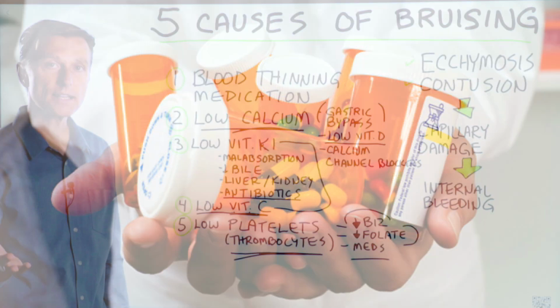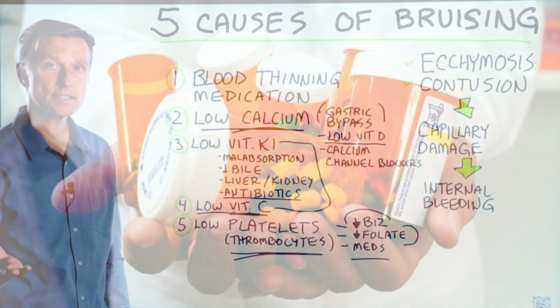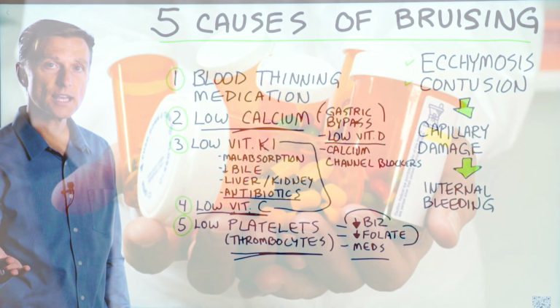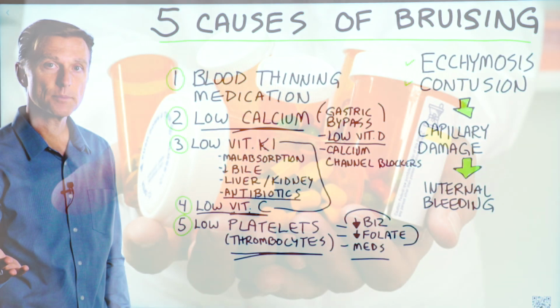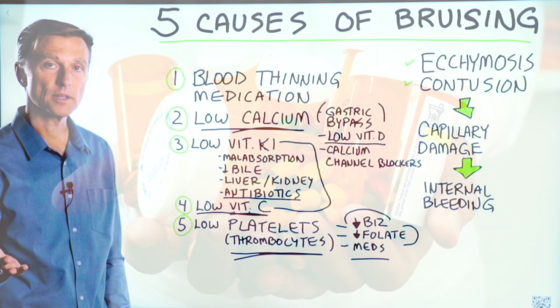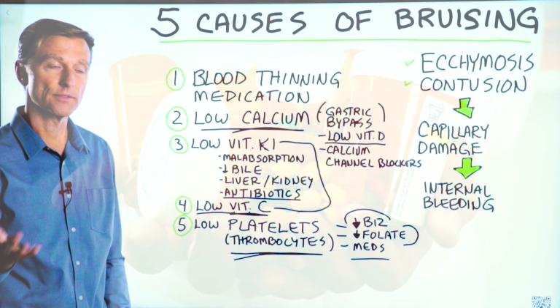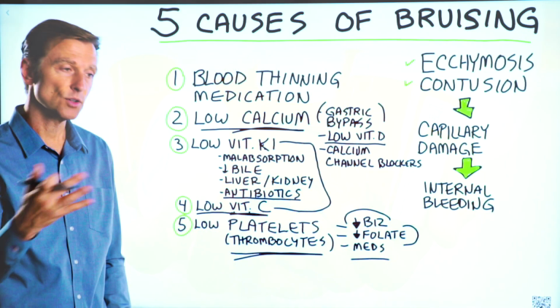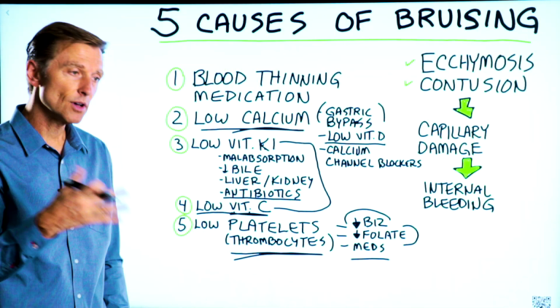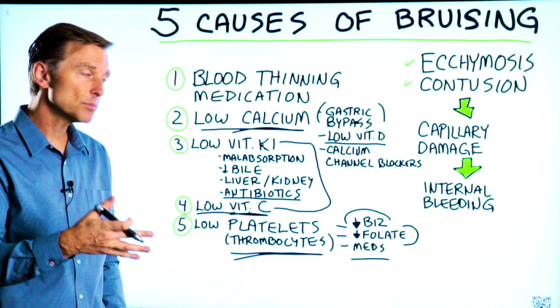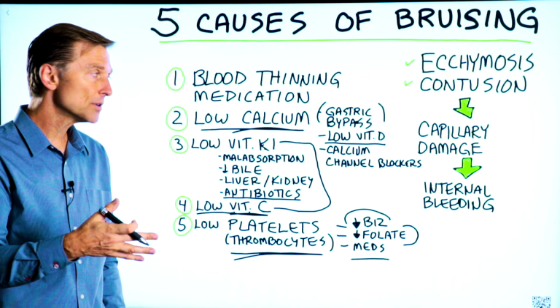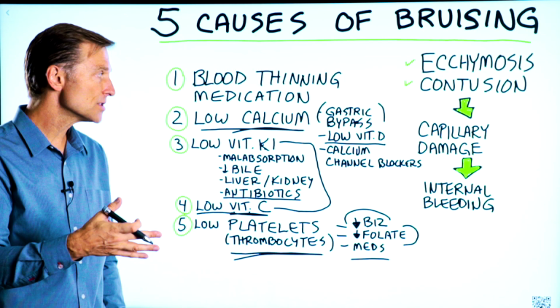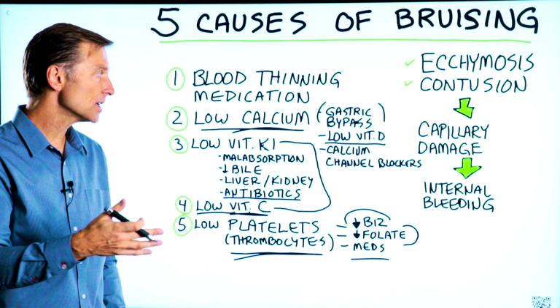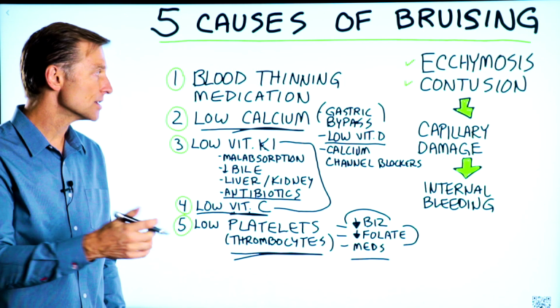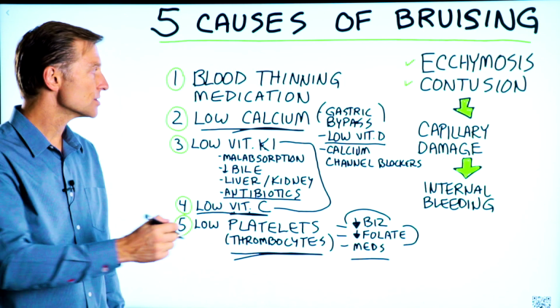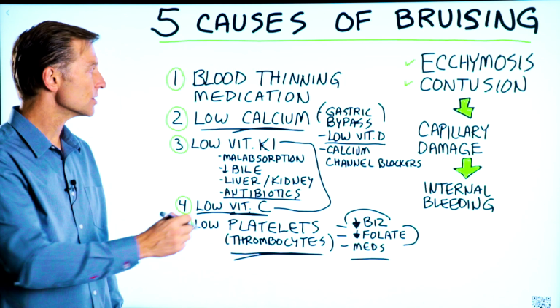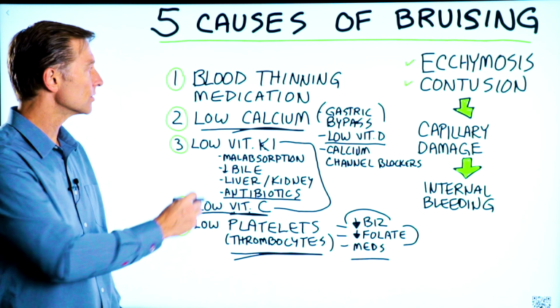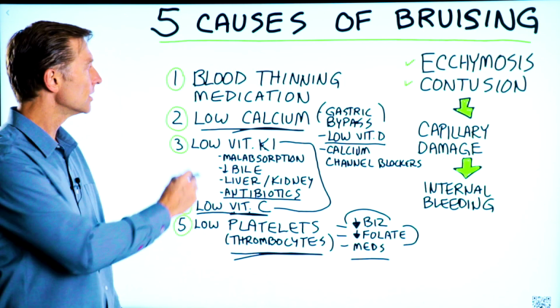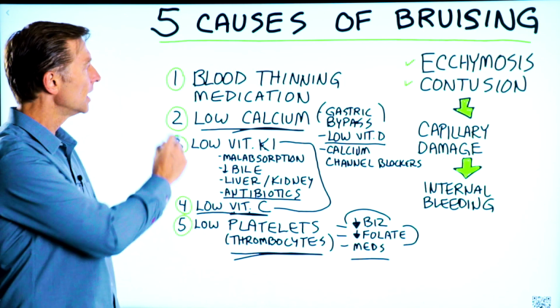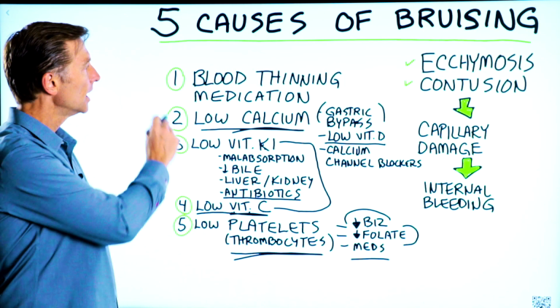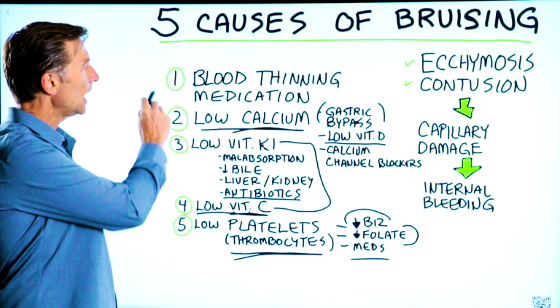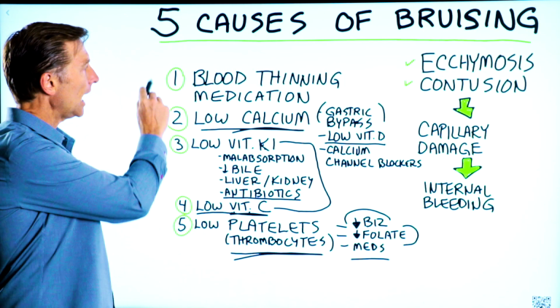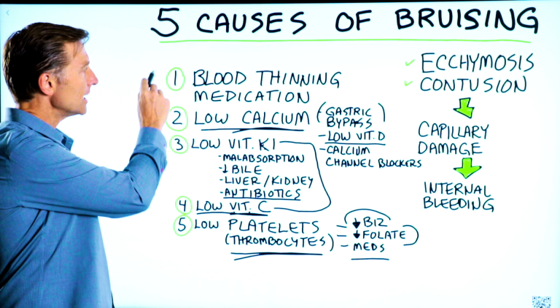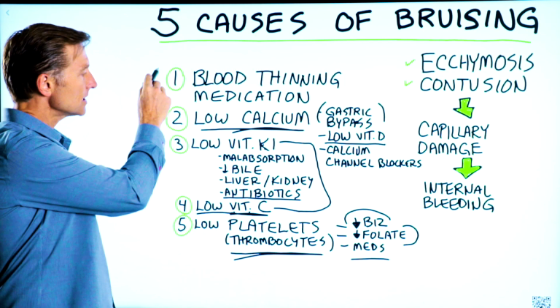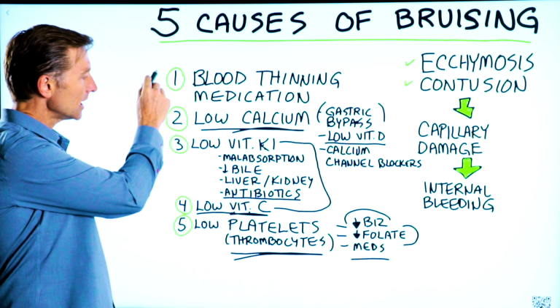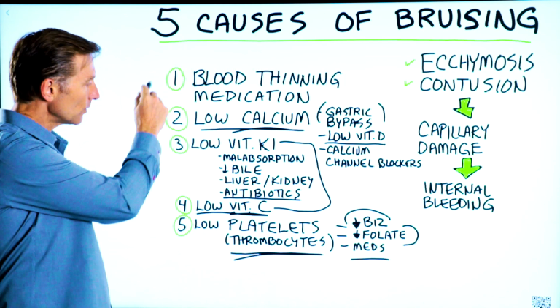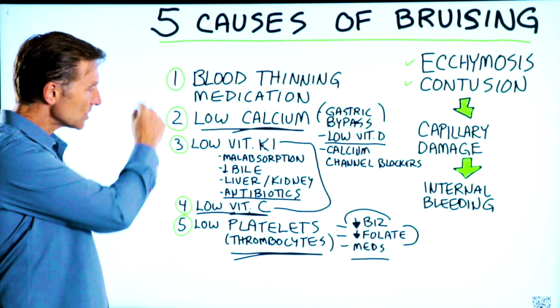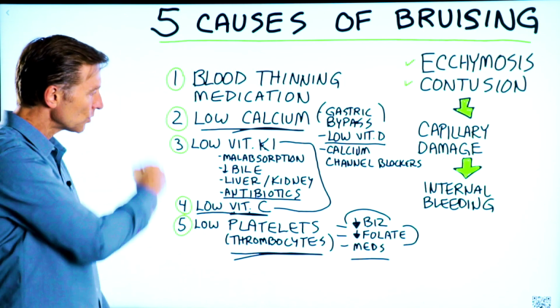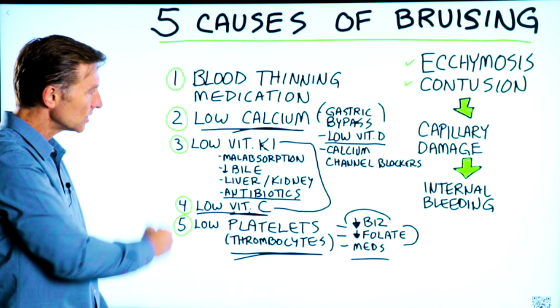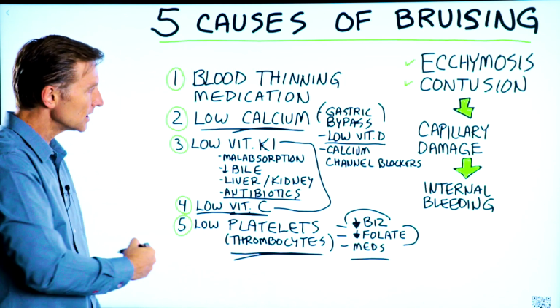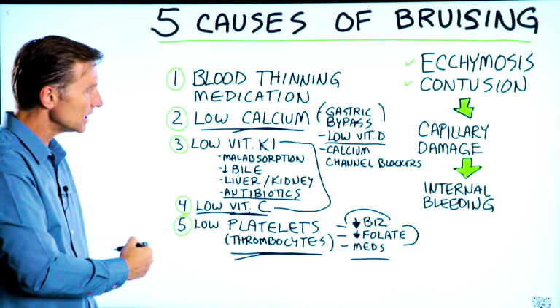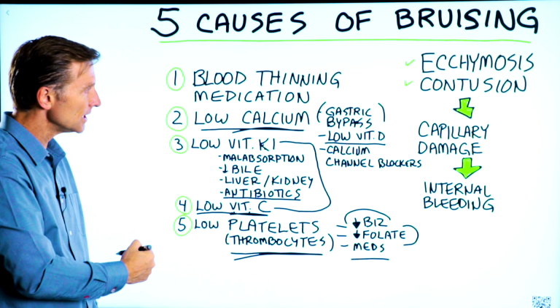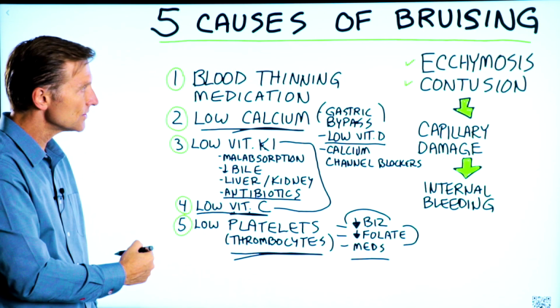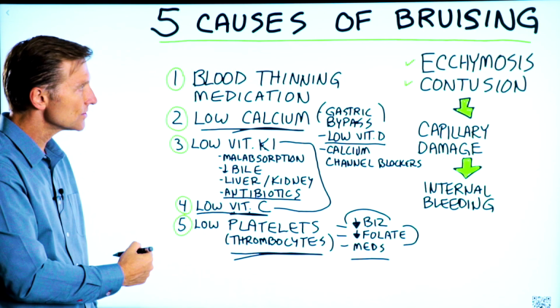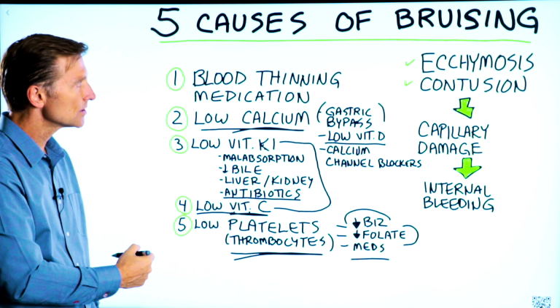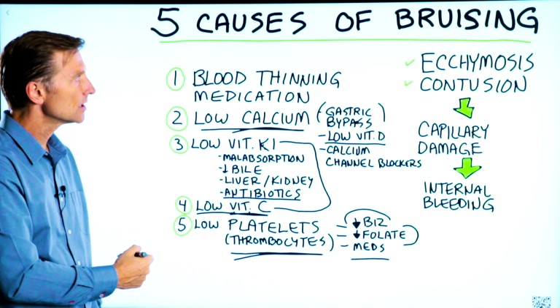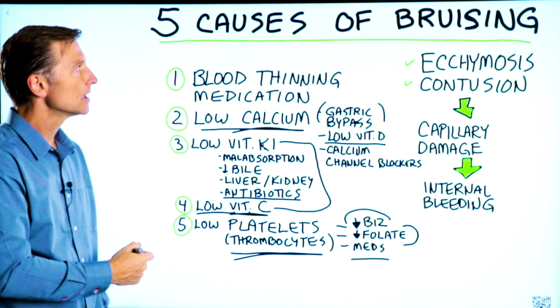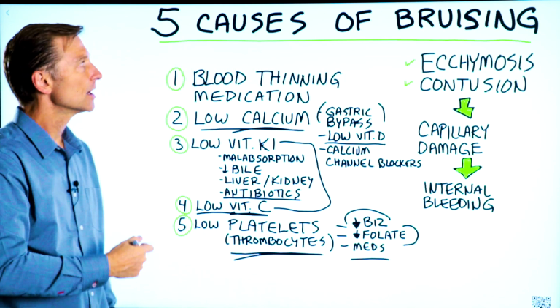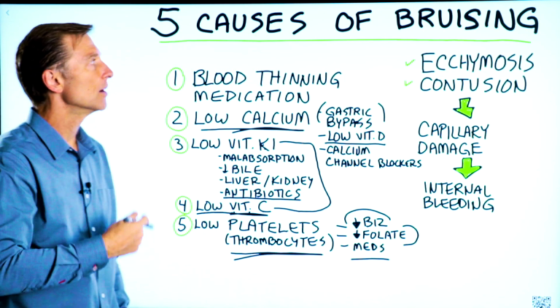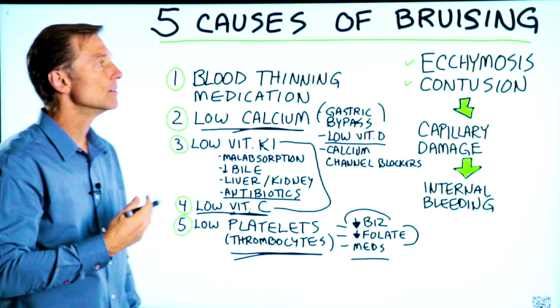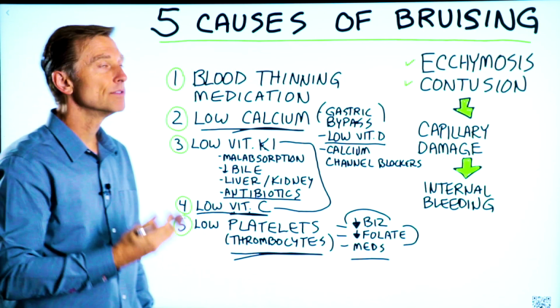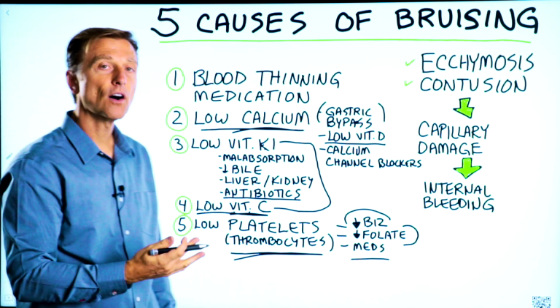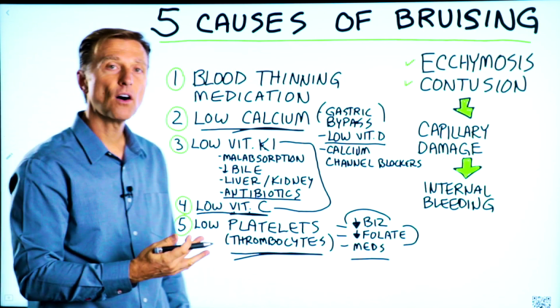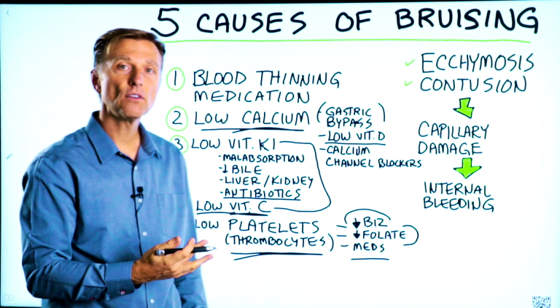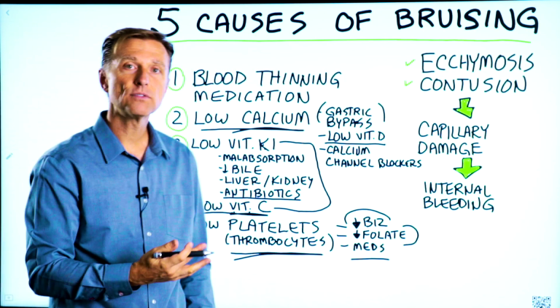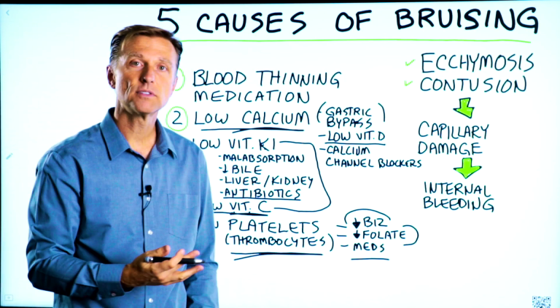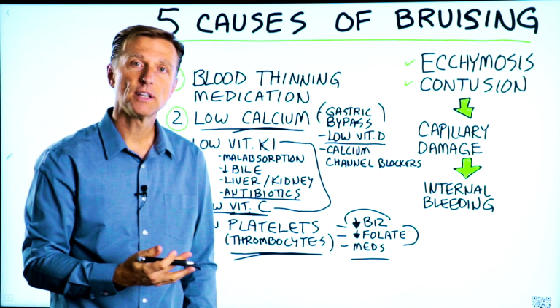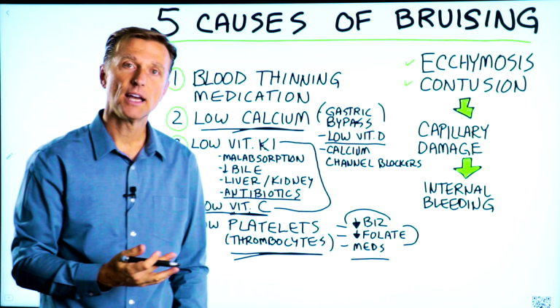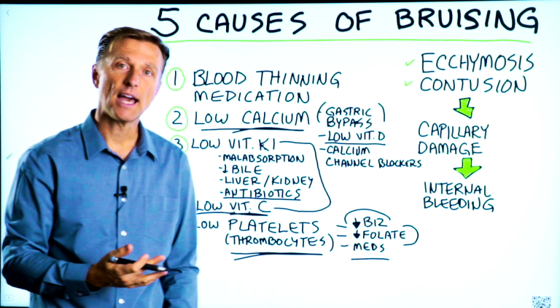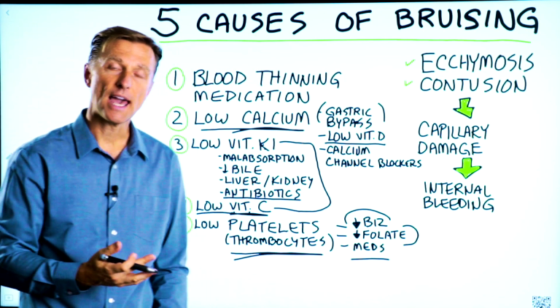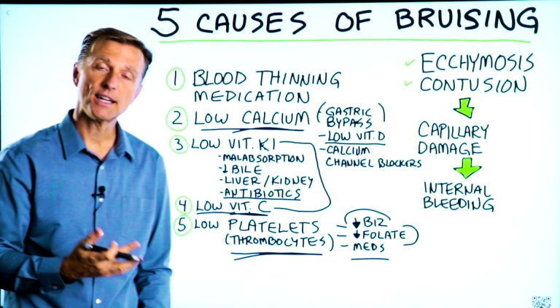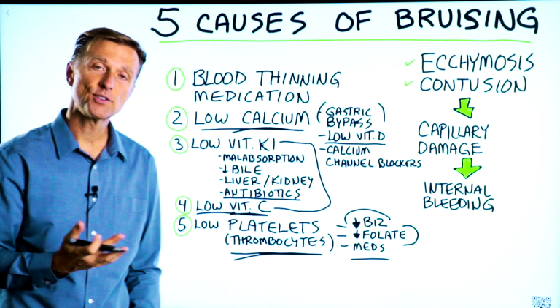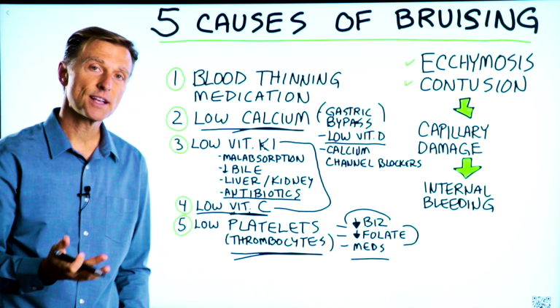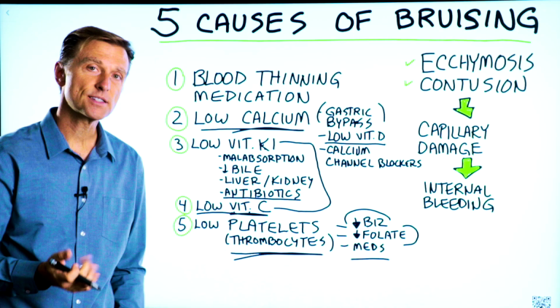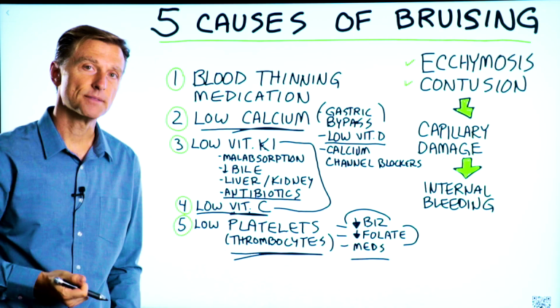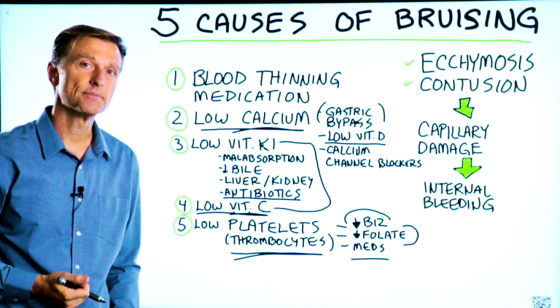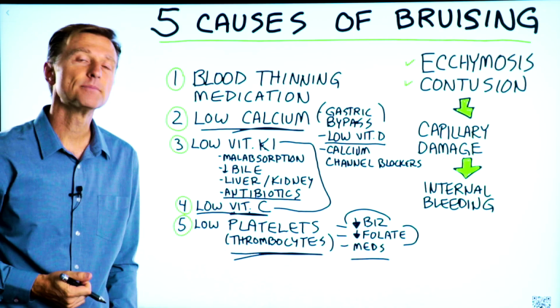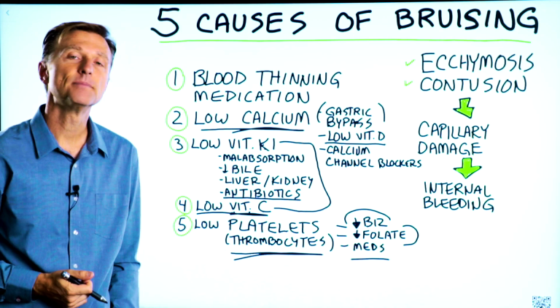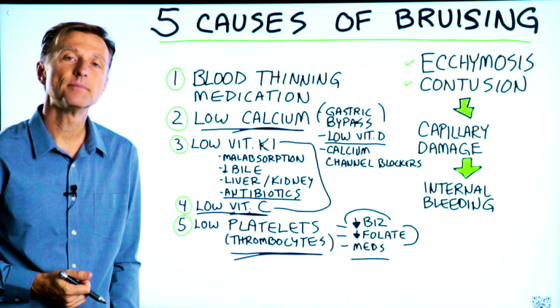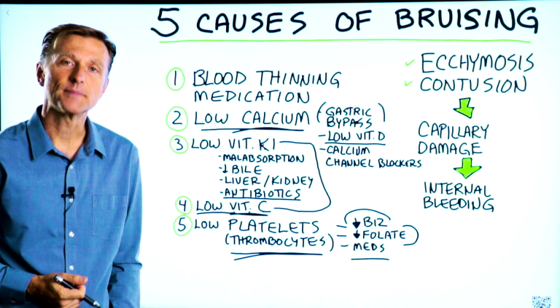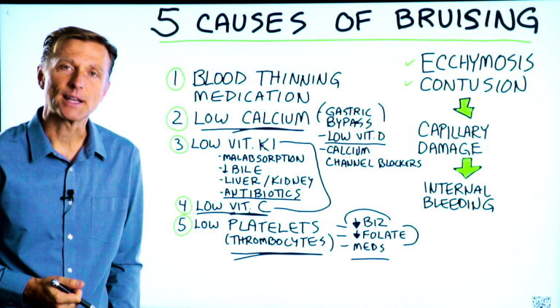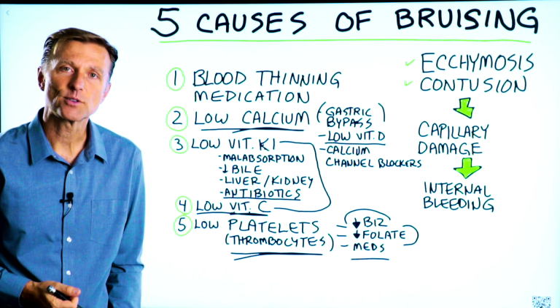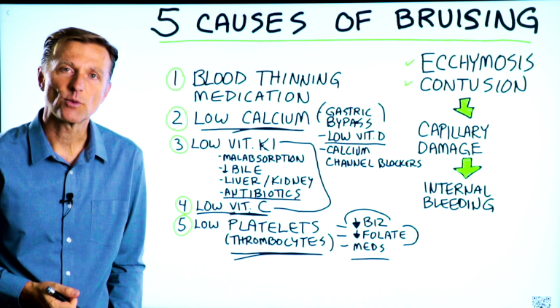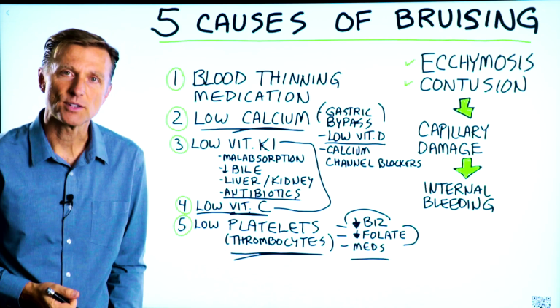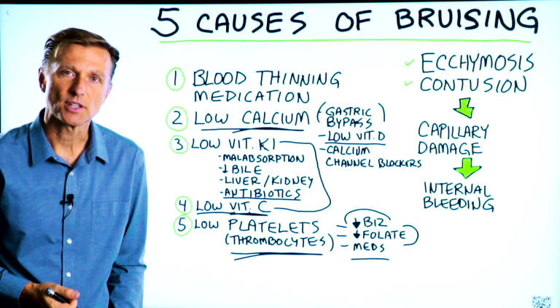If you have bruising, the next step is to isolate which one of these causes is involved and address it. Thanks for watching.